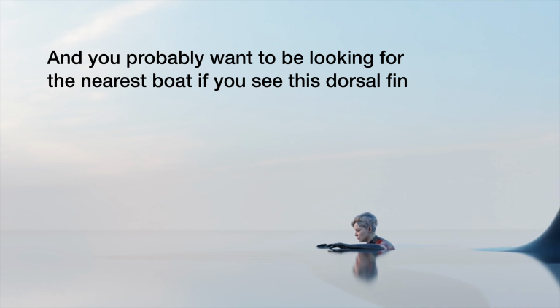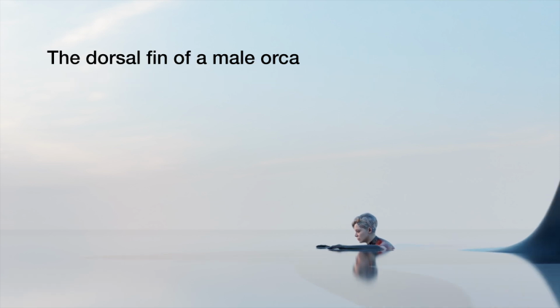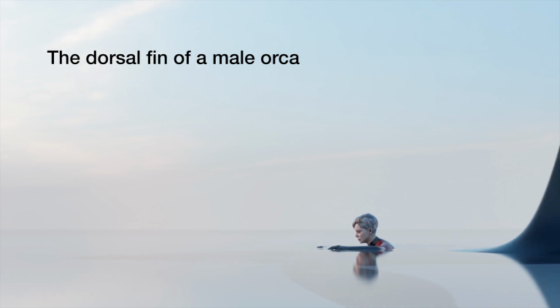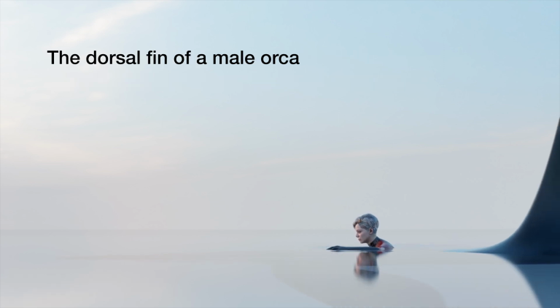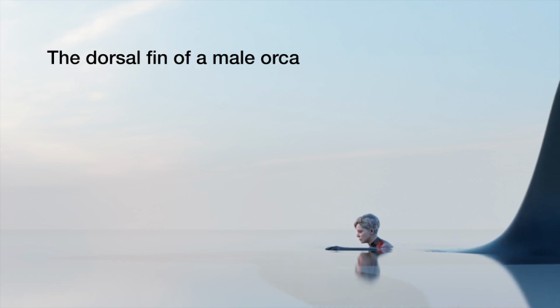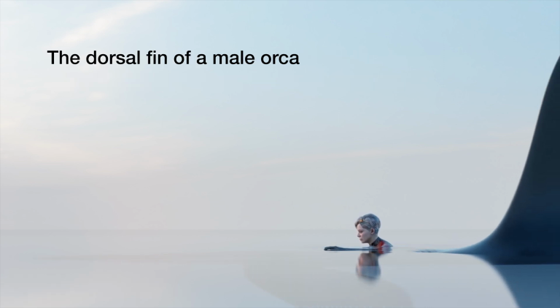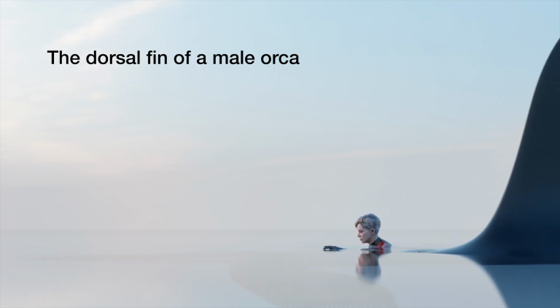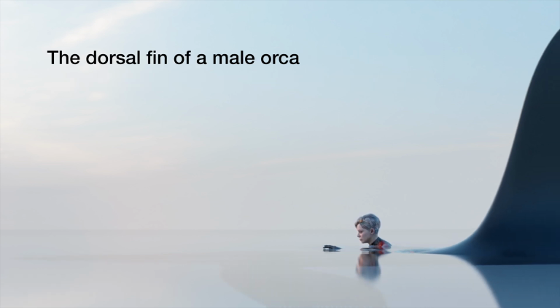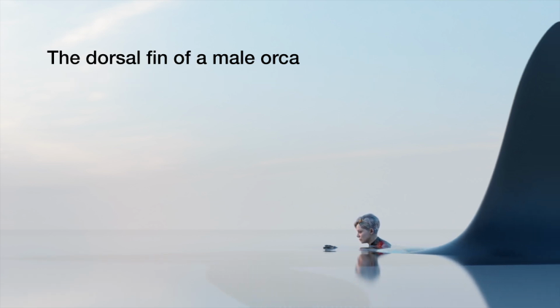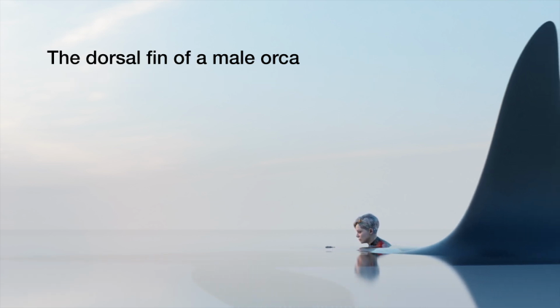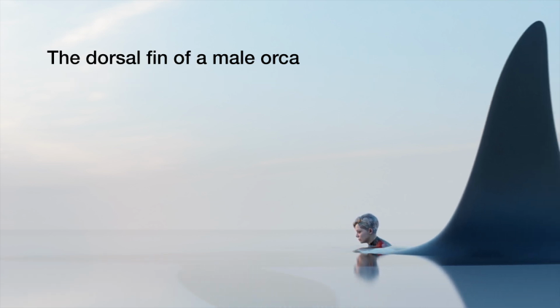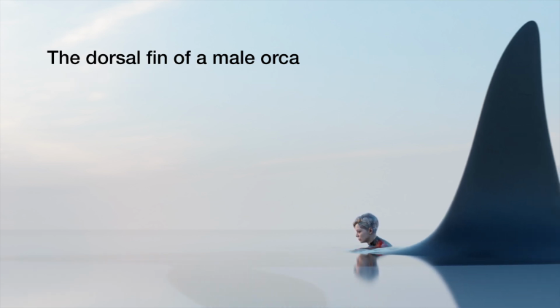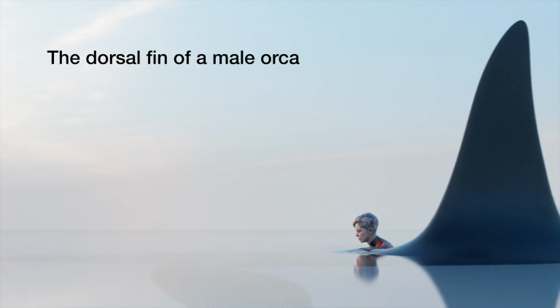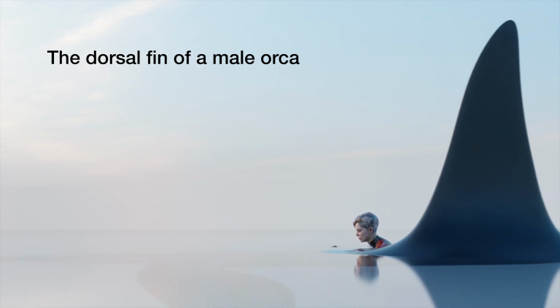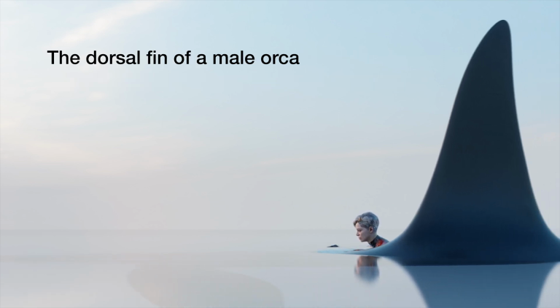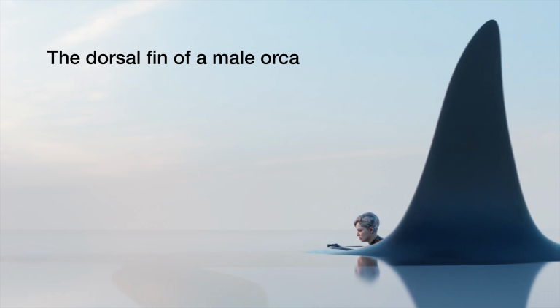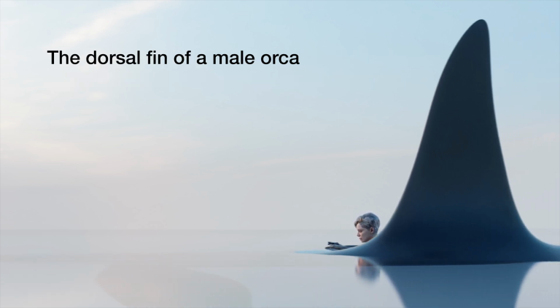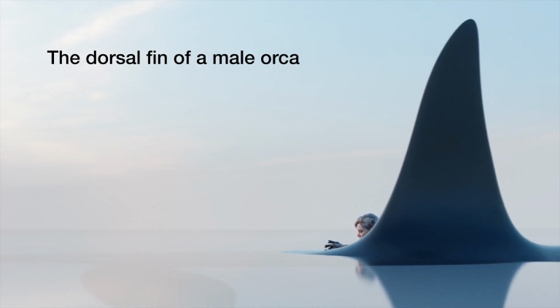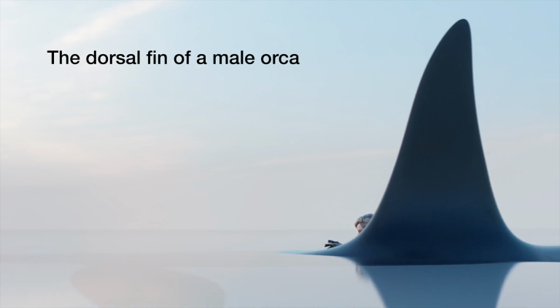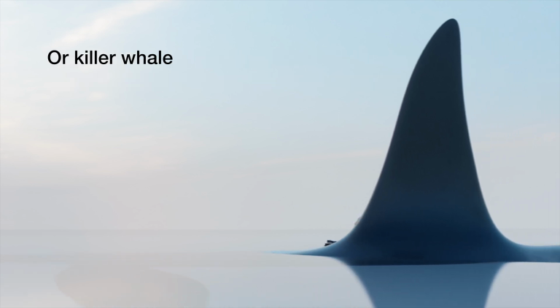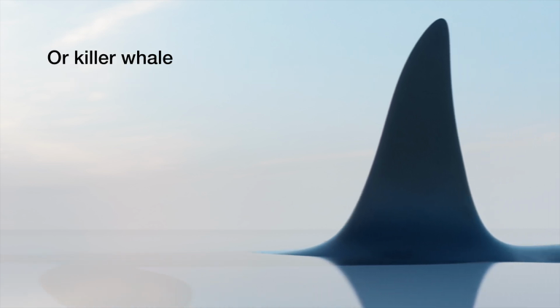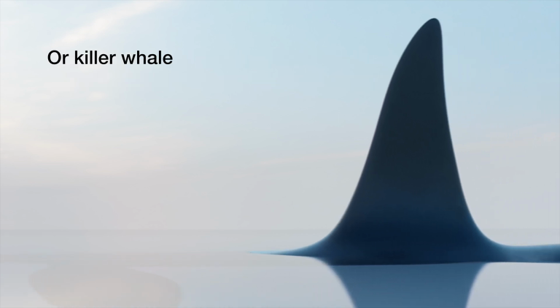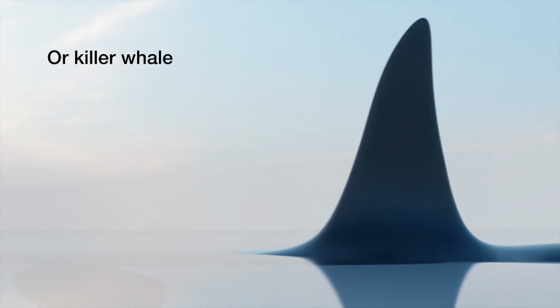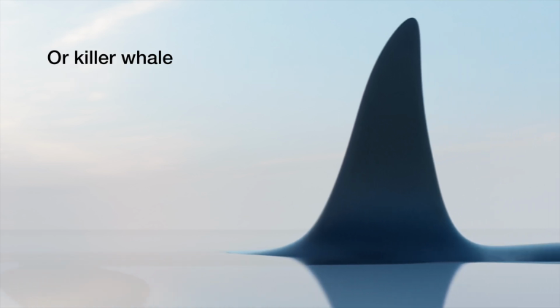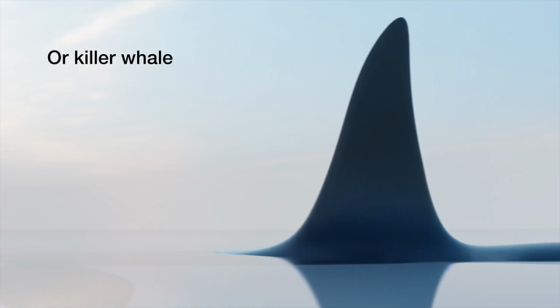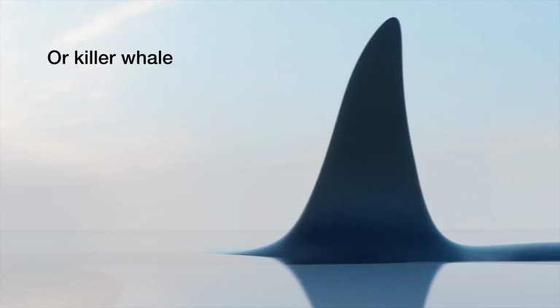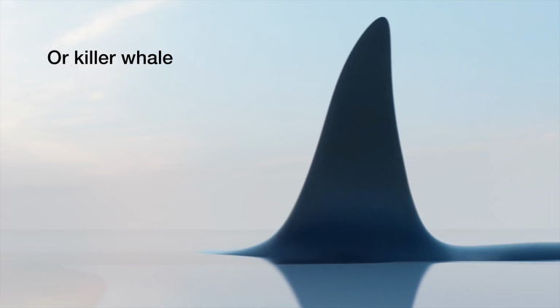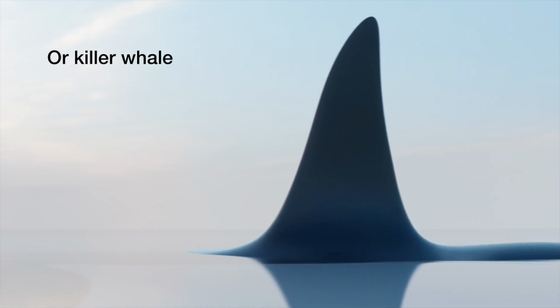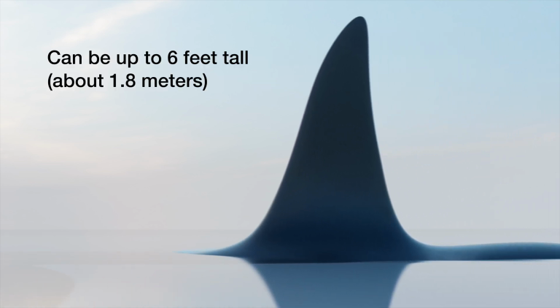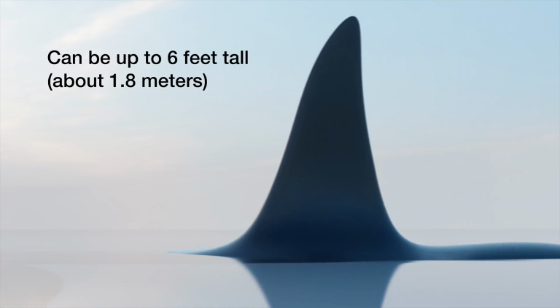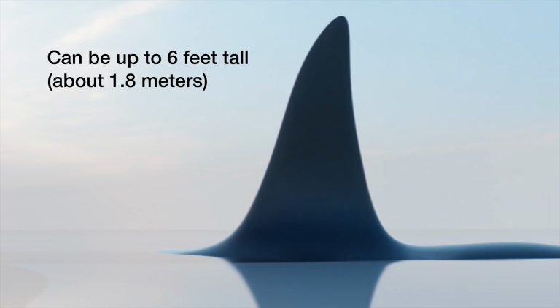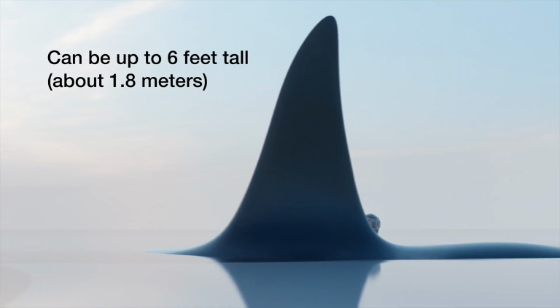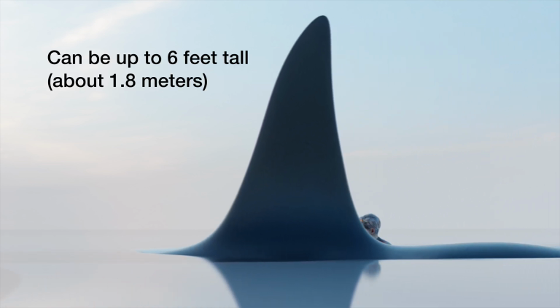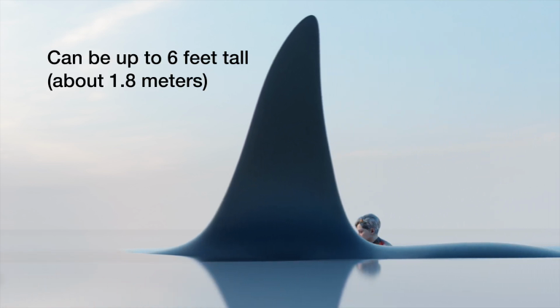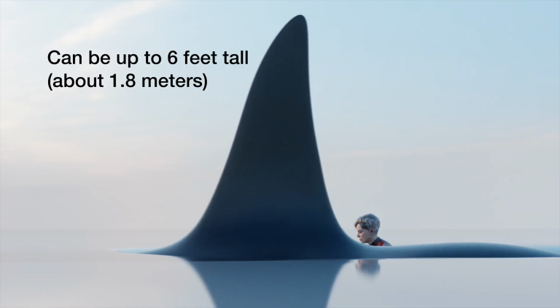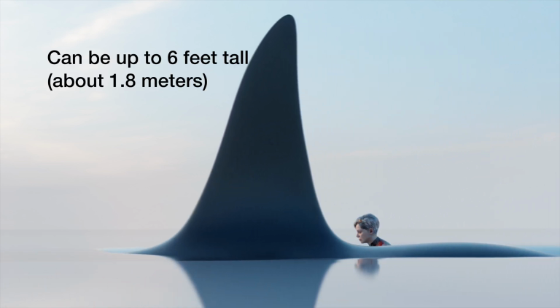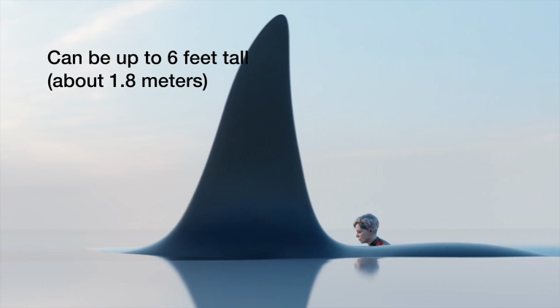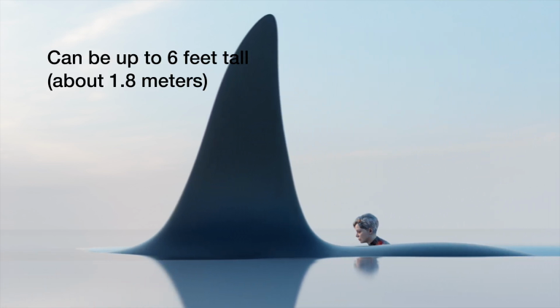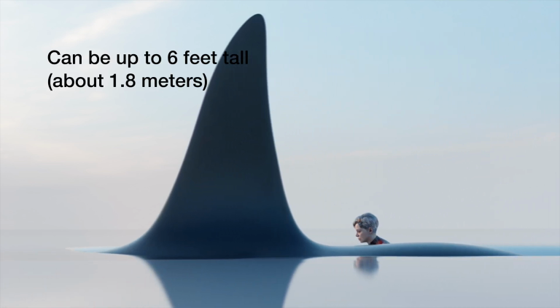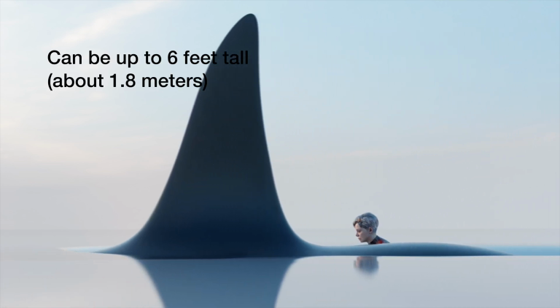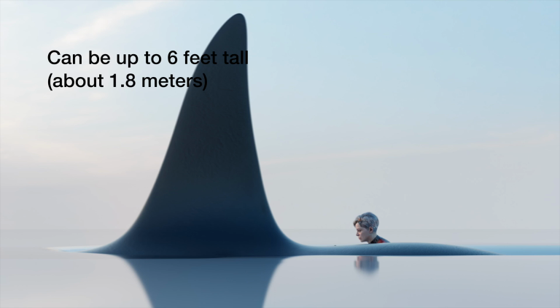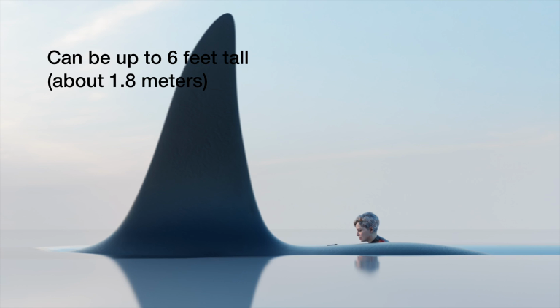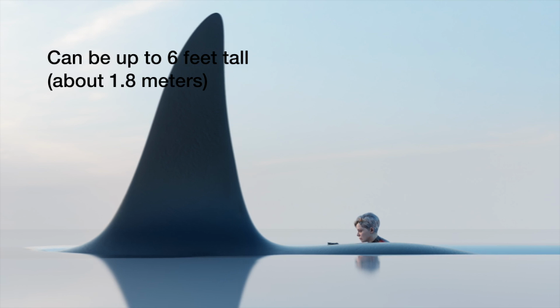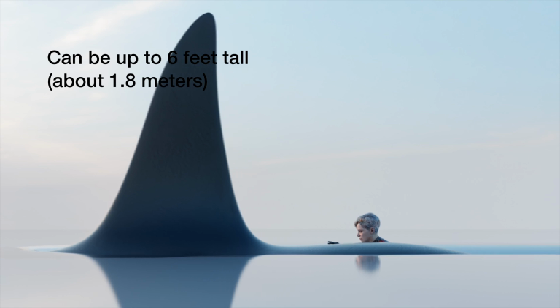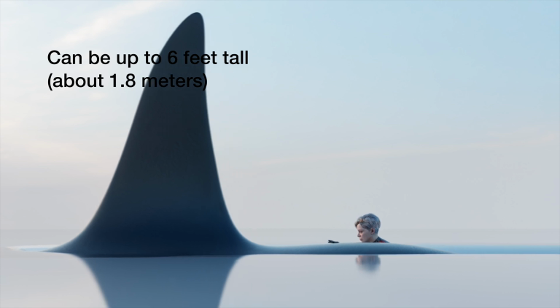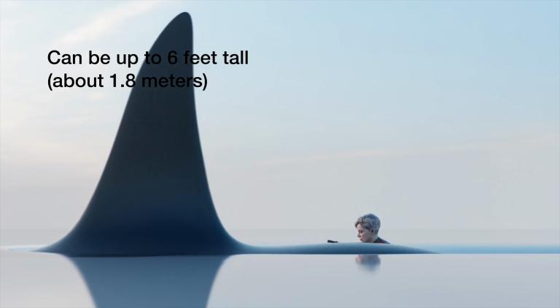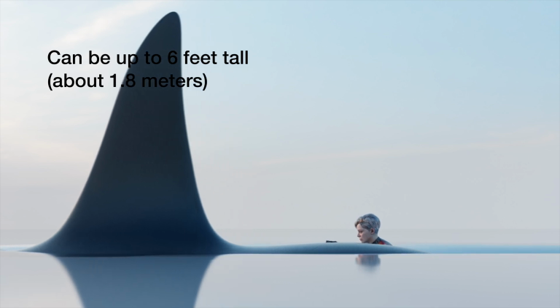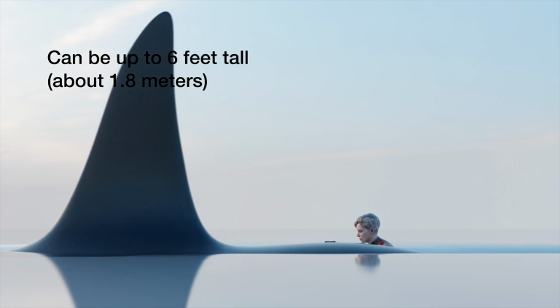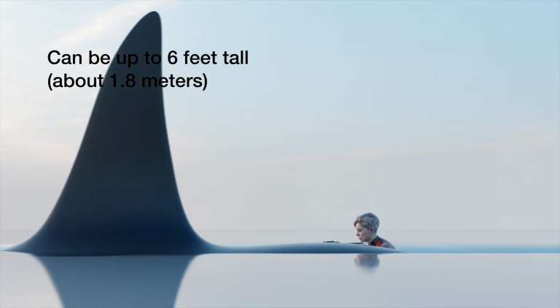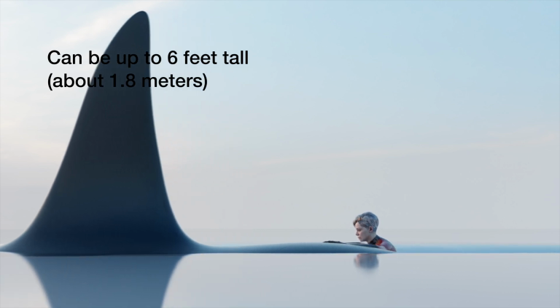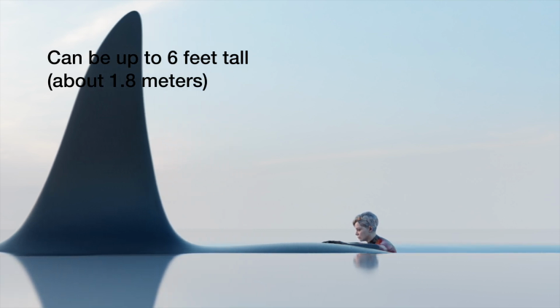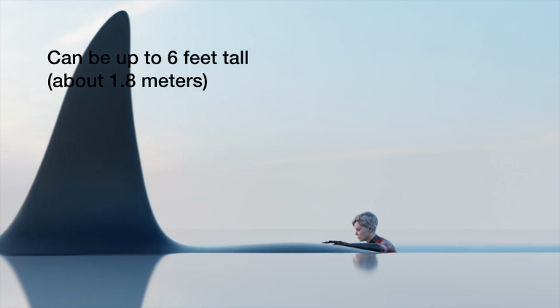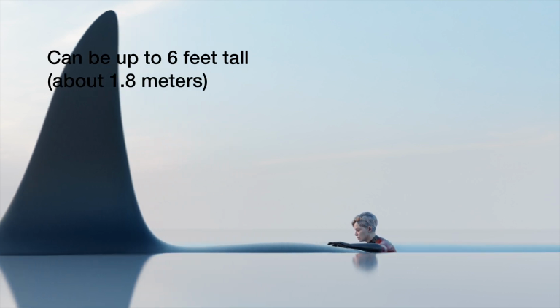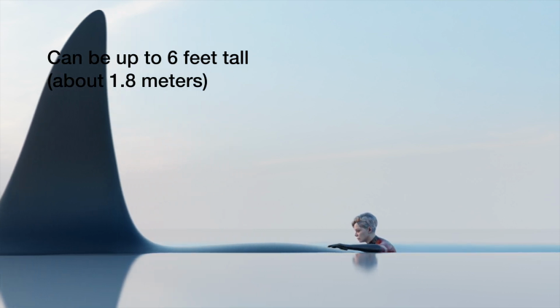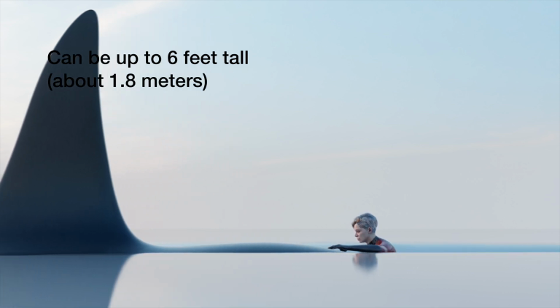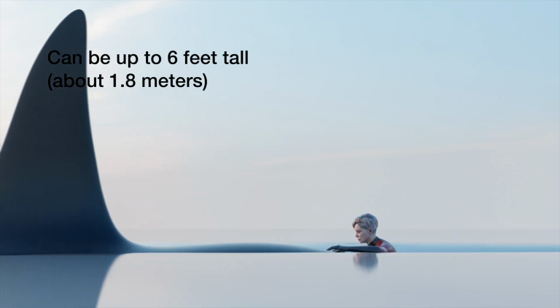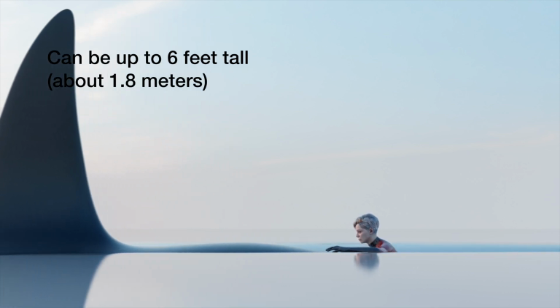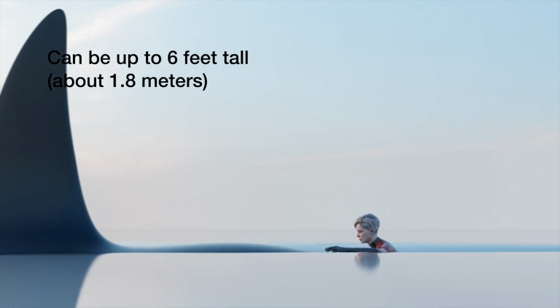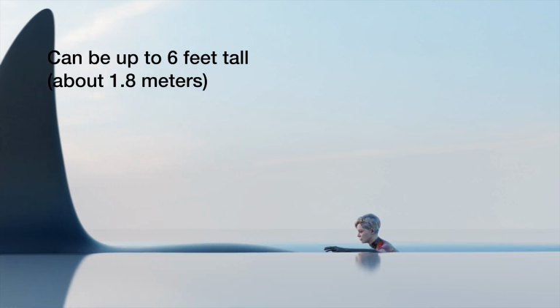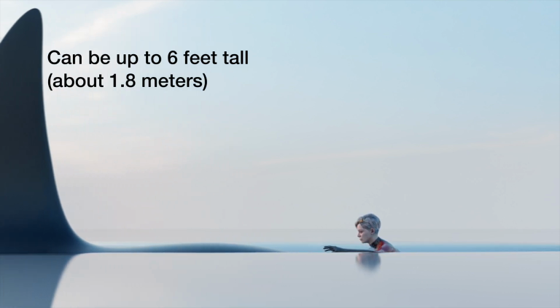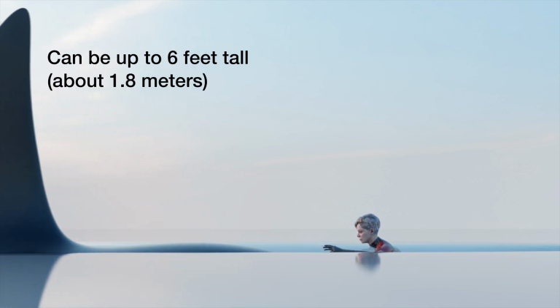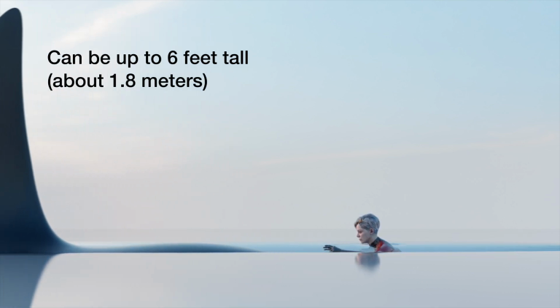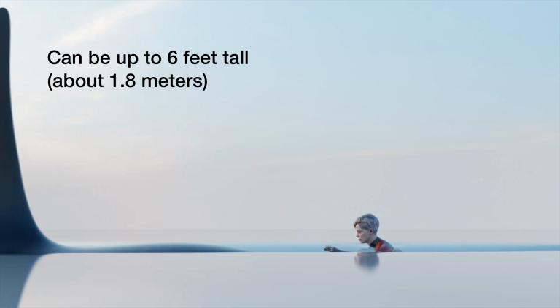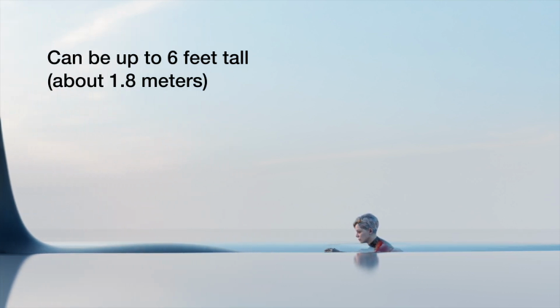The dorsal fin of a male orca, or killer whale, can be up to 6 feet tall, which is about 1.8 meters.